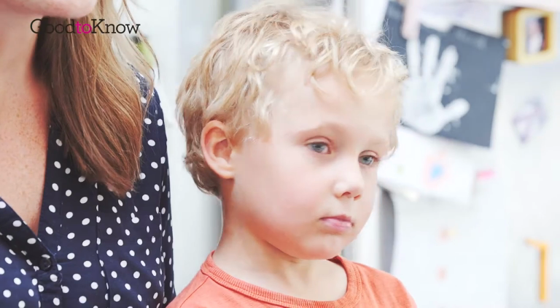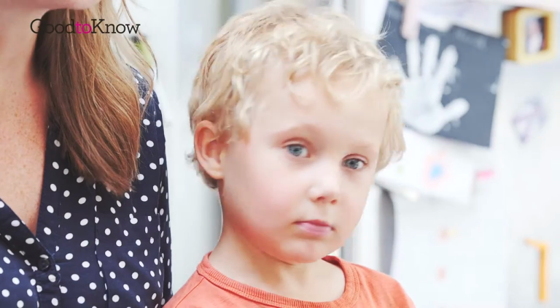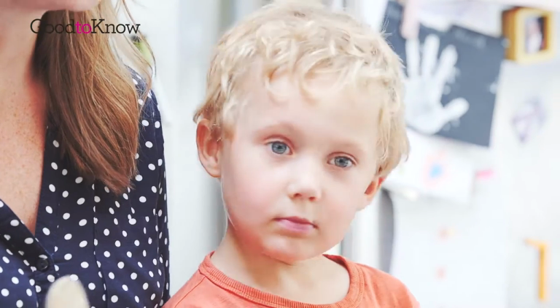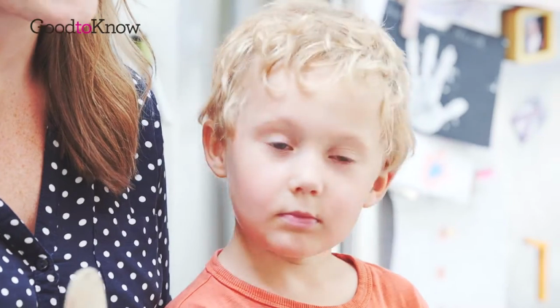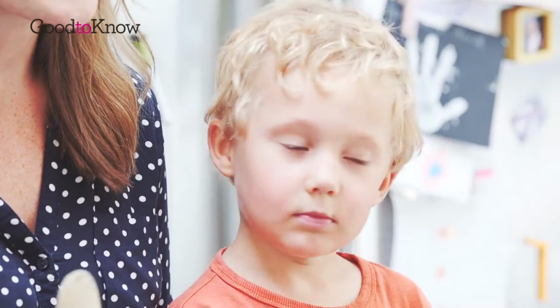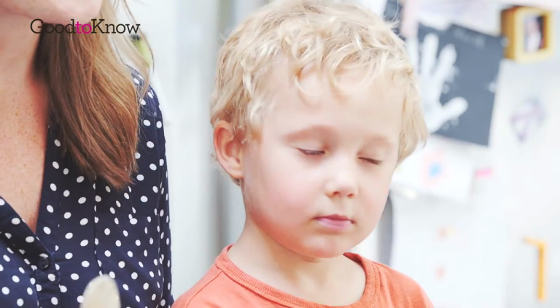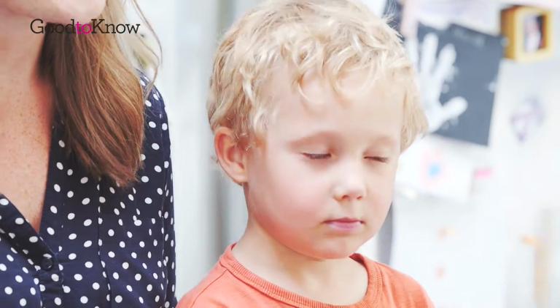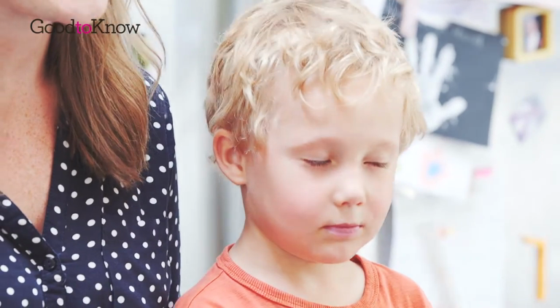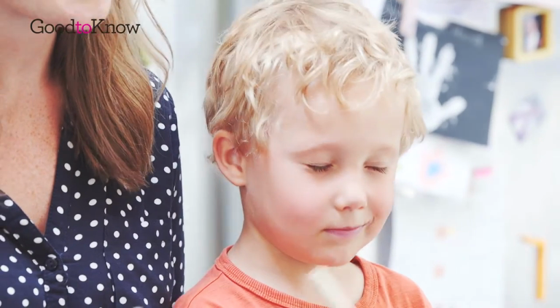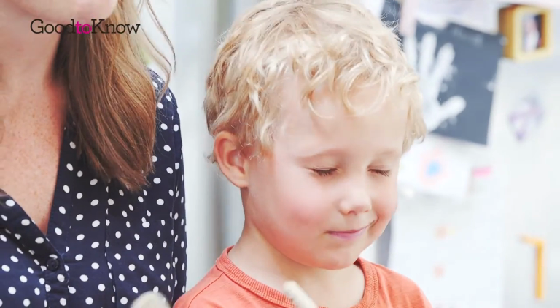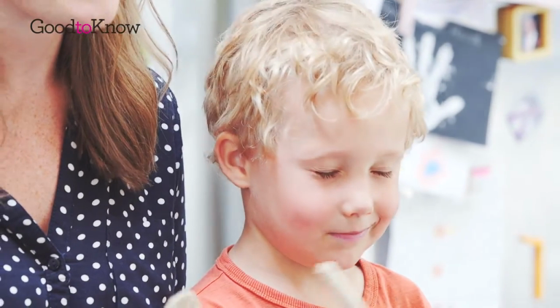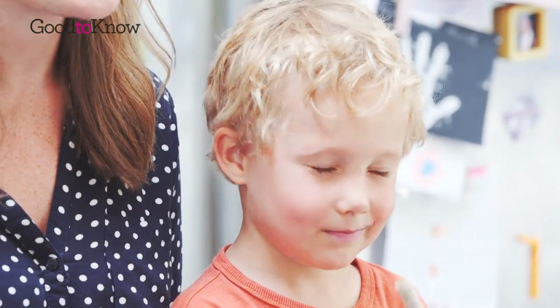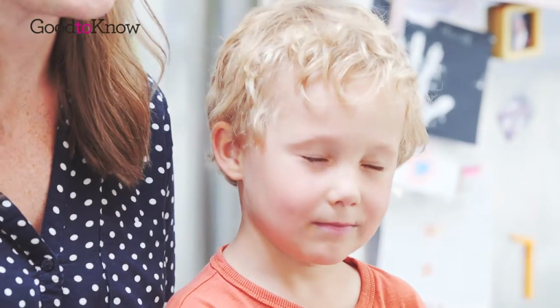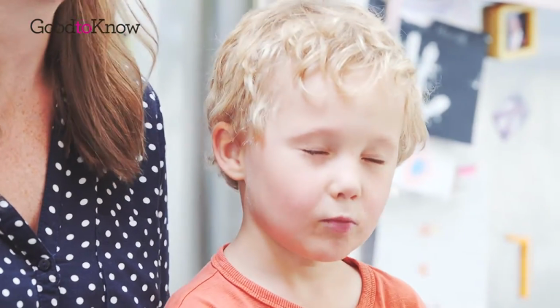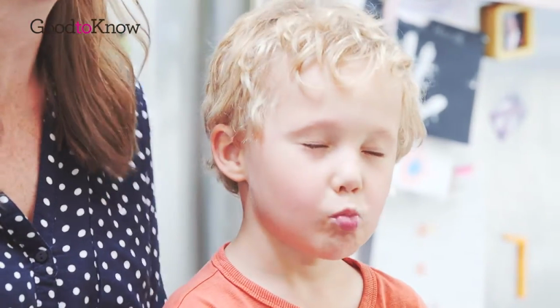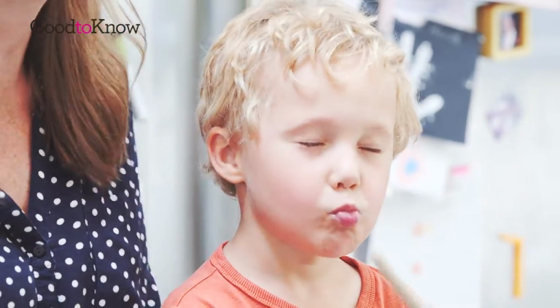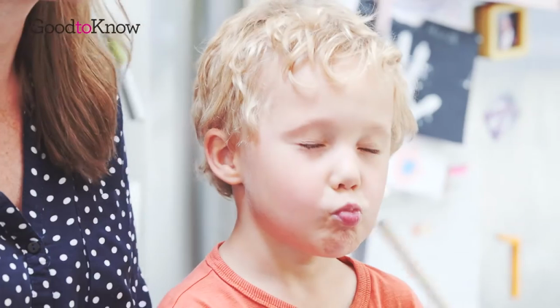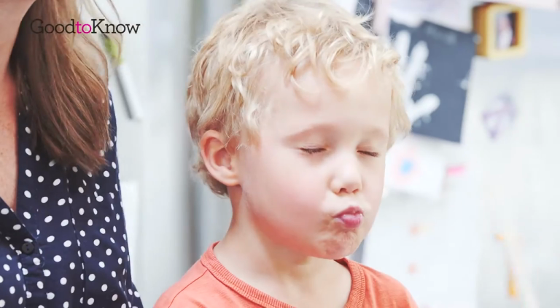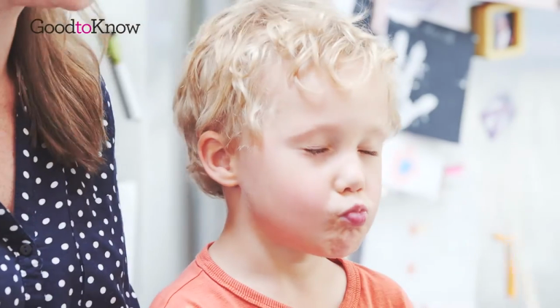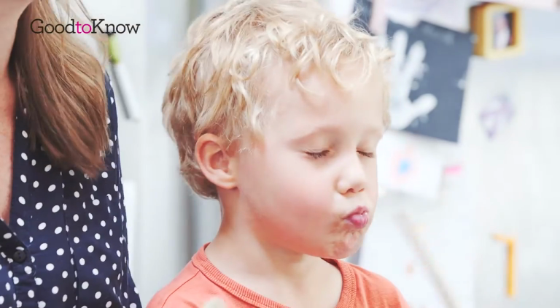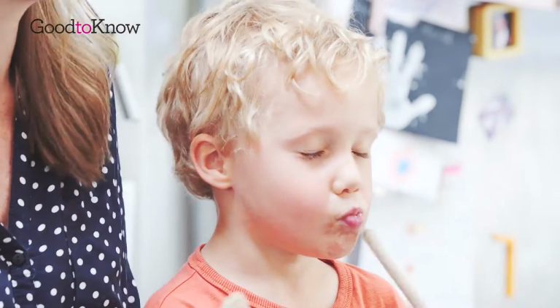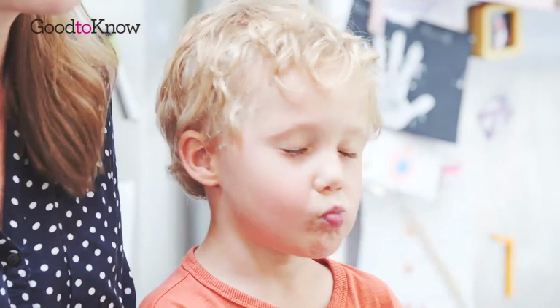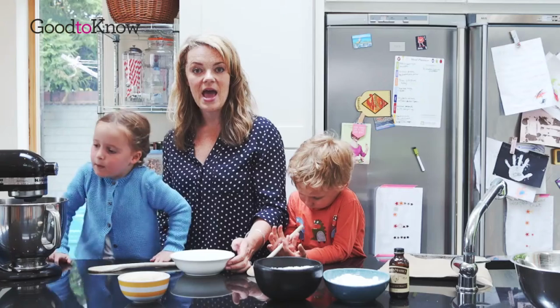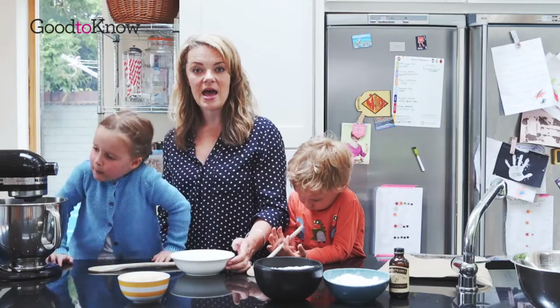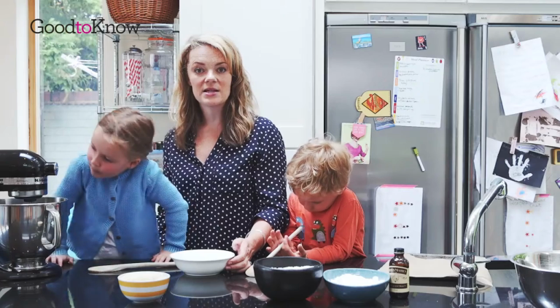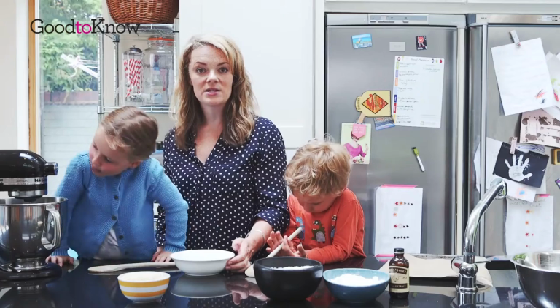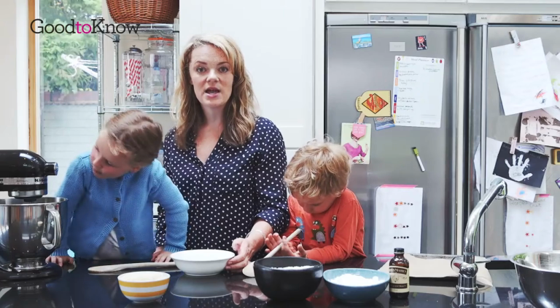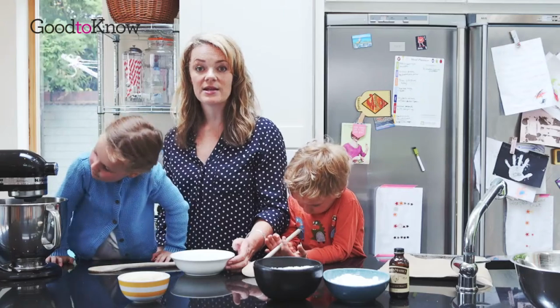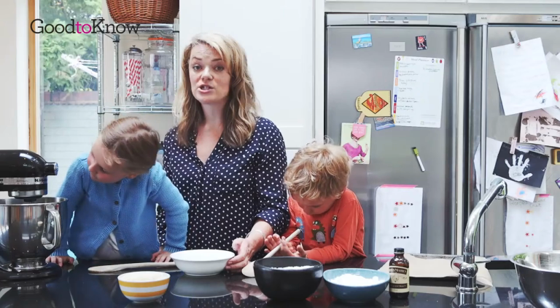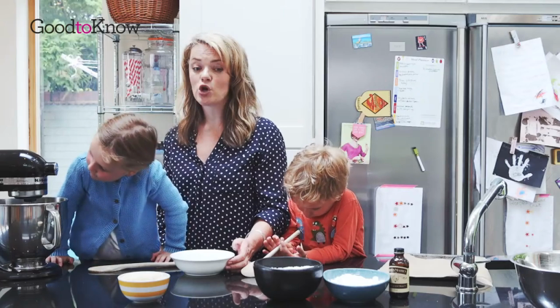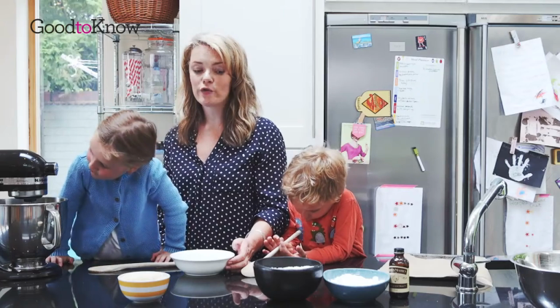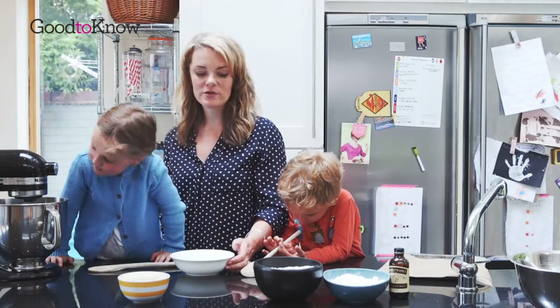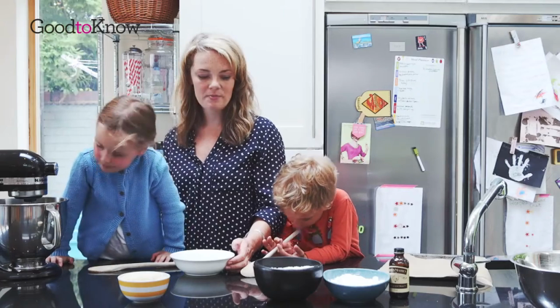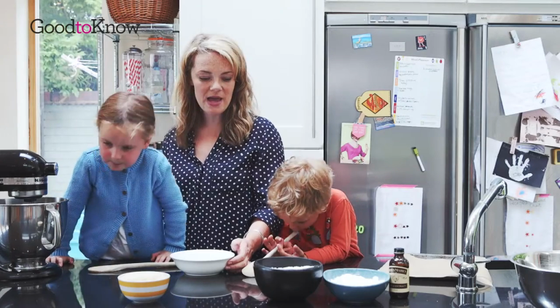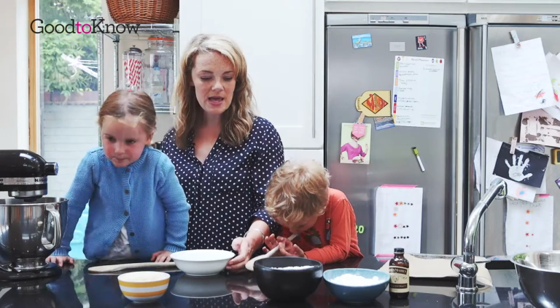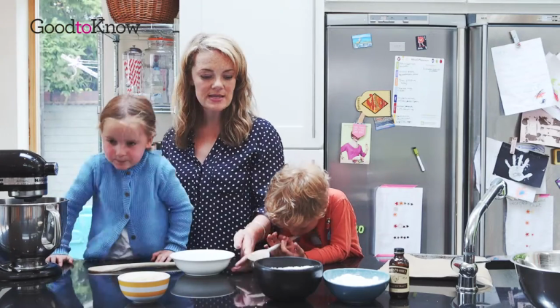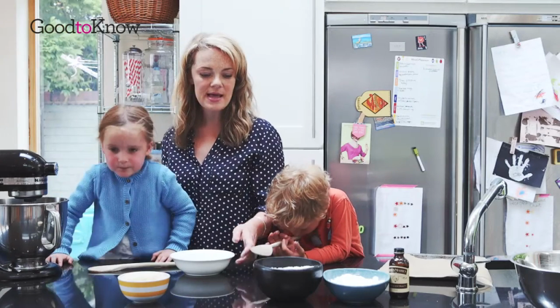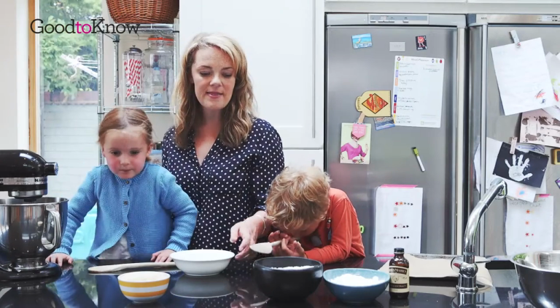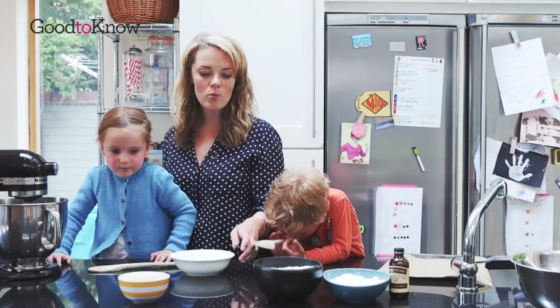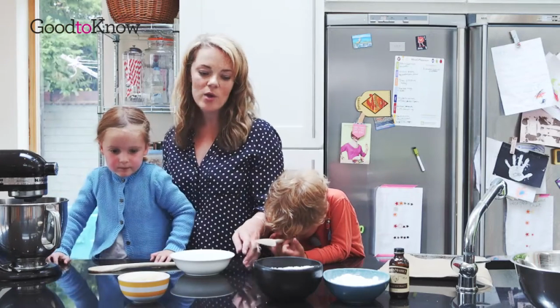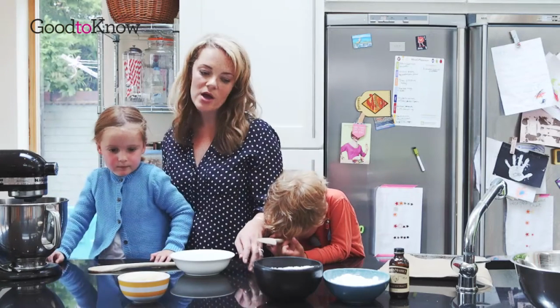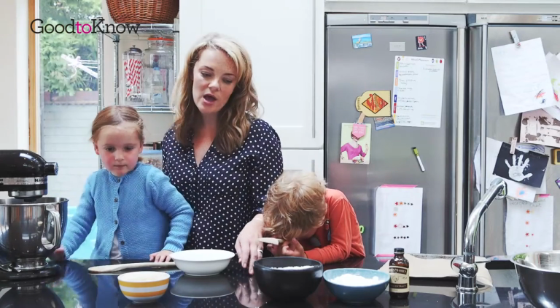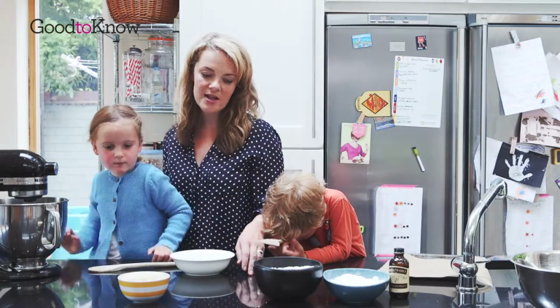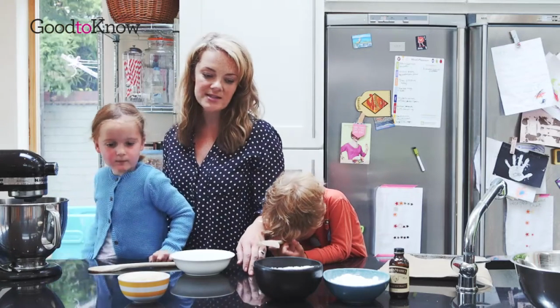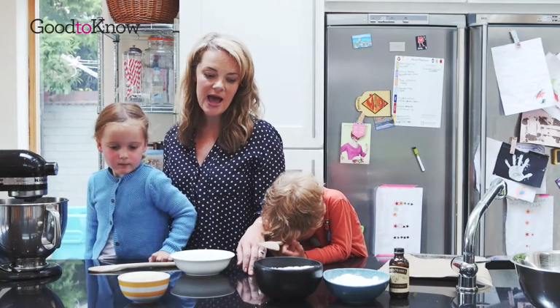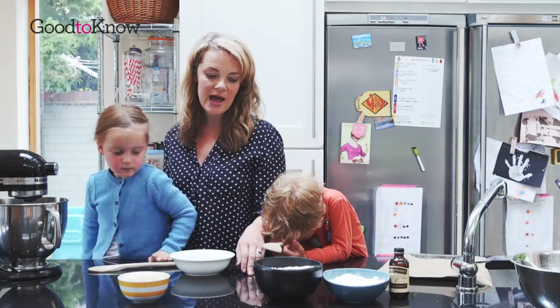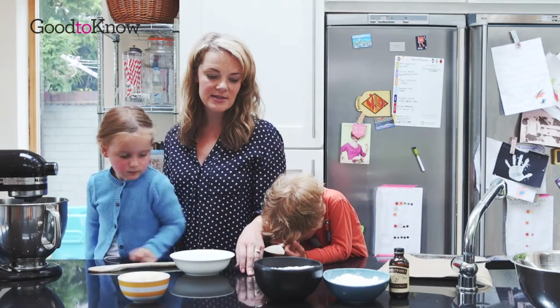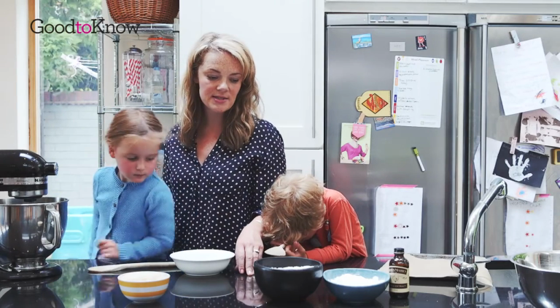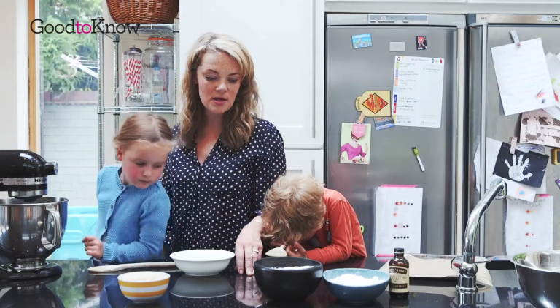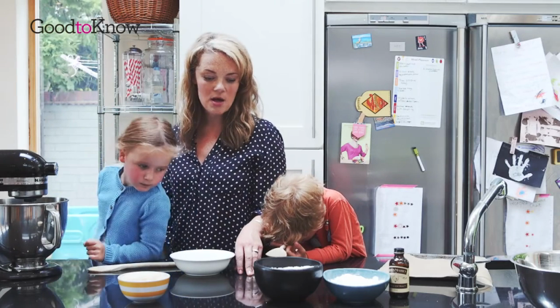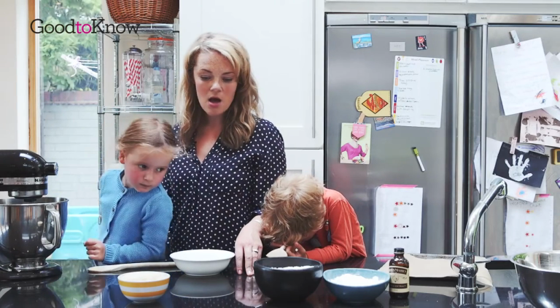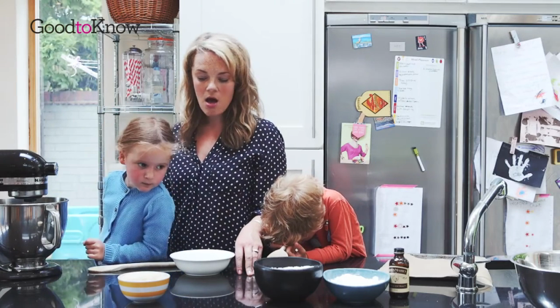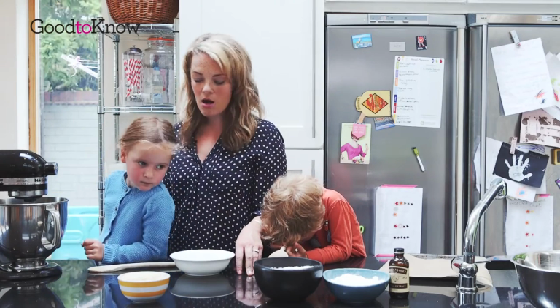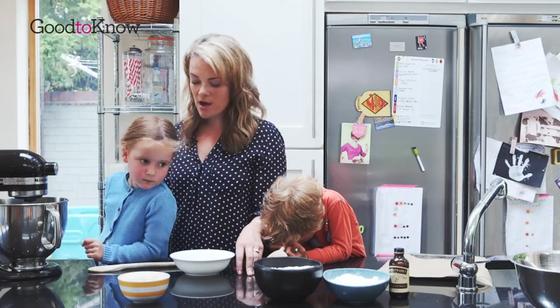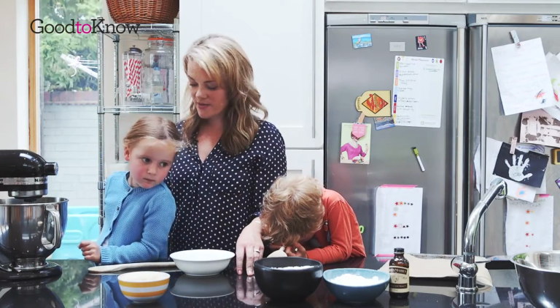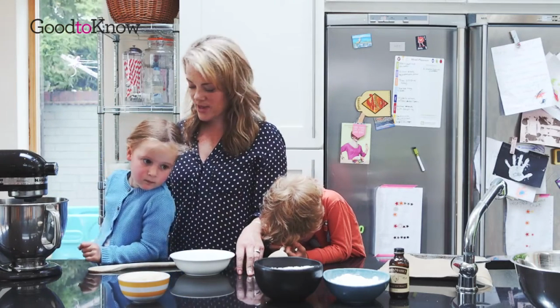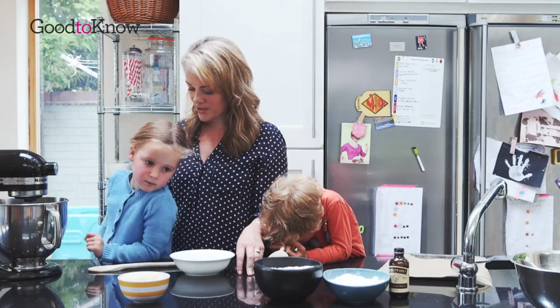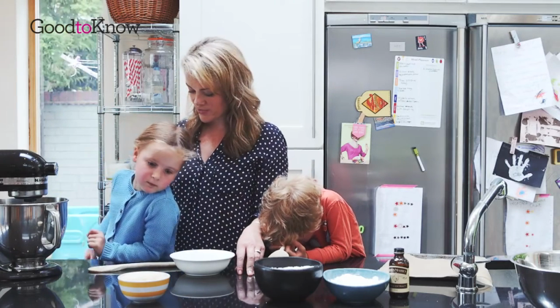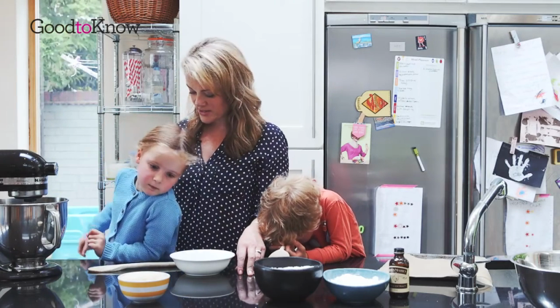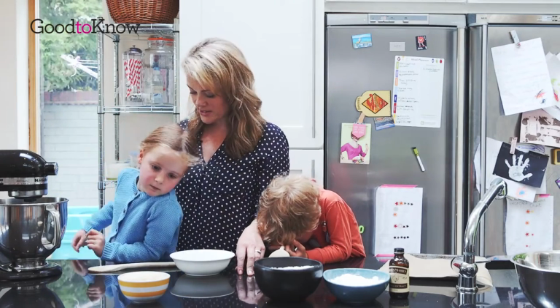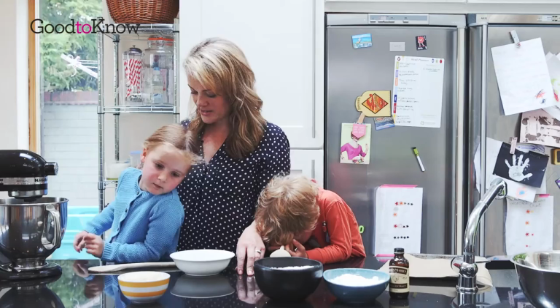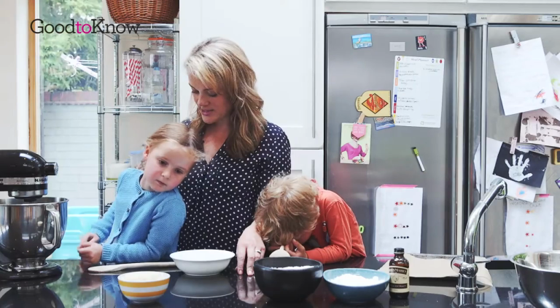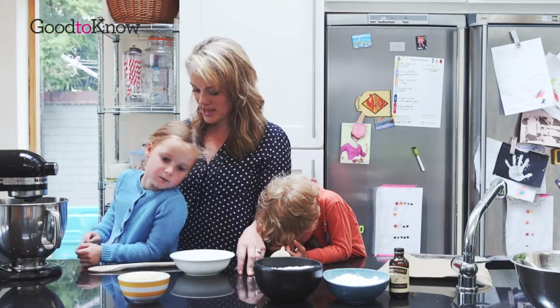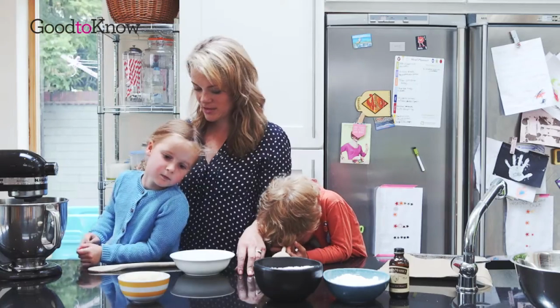We're going to whisk our egg whites until they're nice and fluffy and in soft peaks, and then we are going to add our other ingredients.